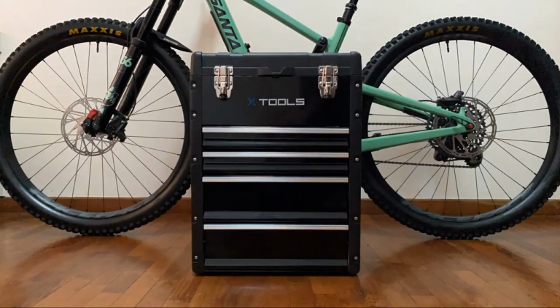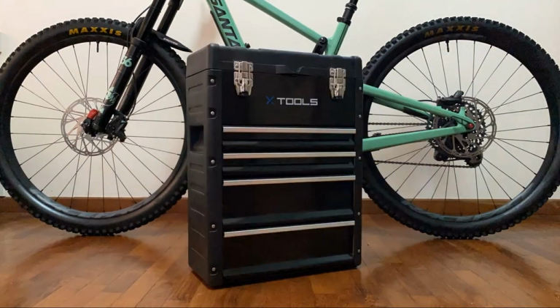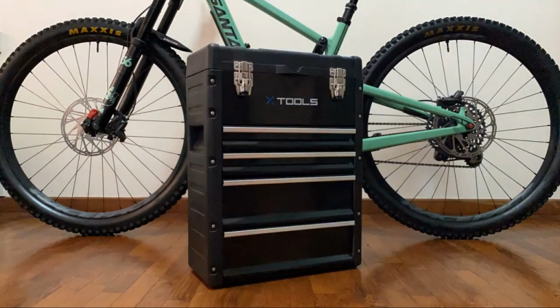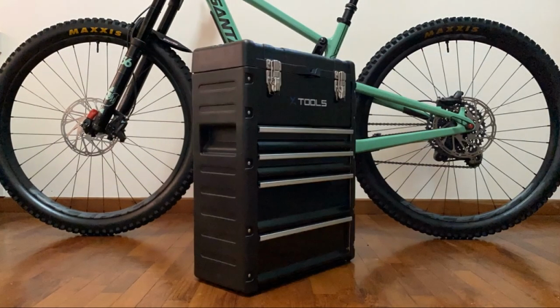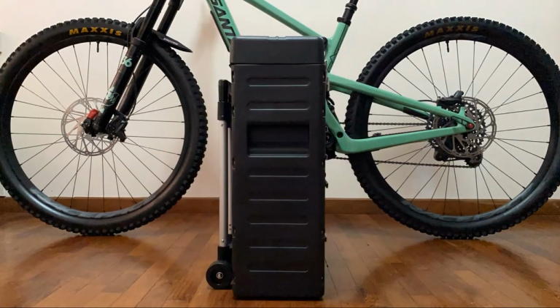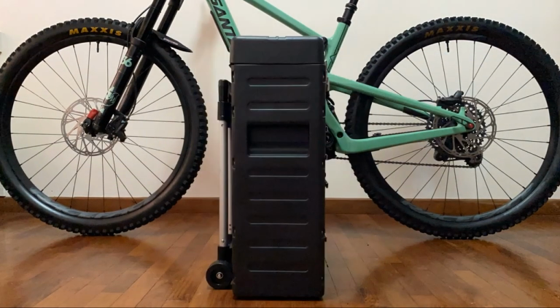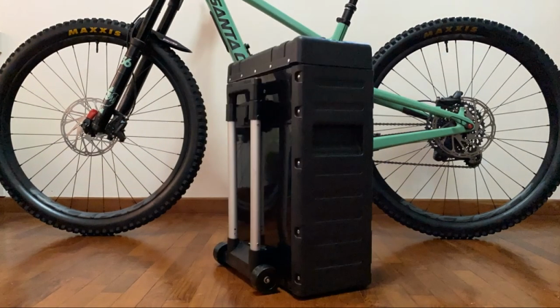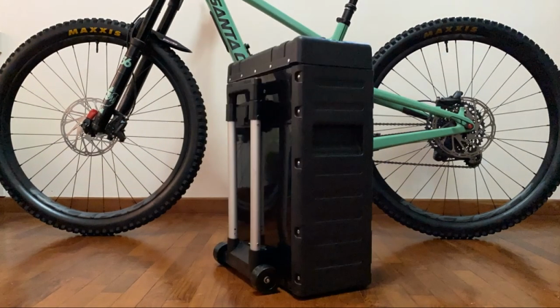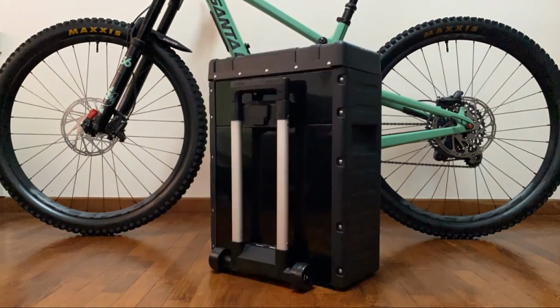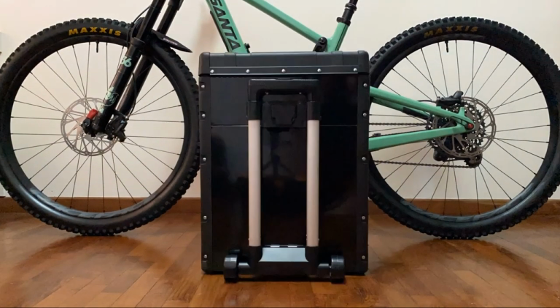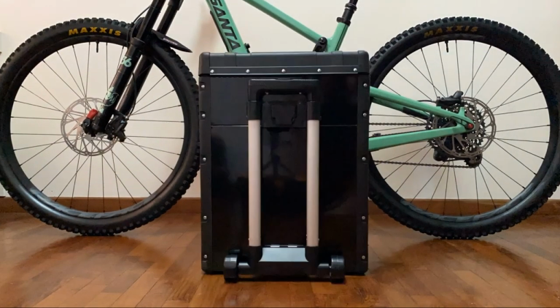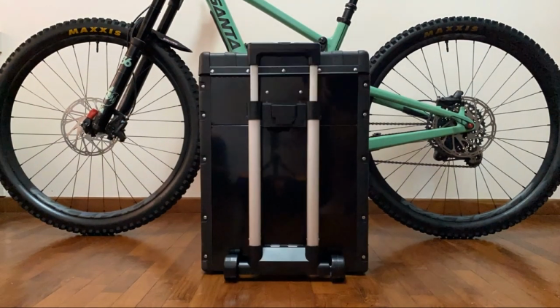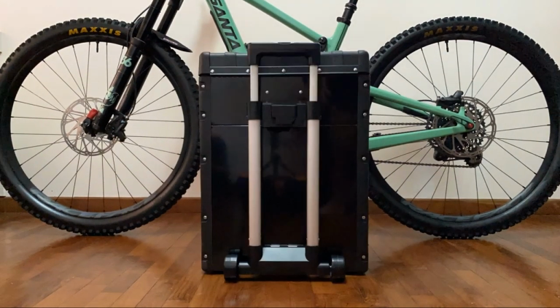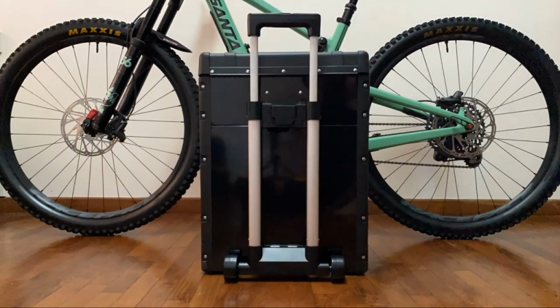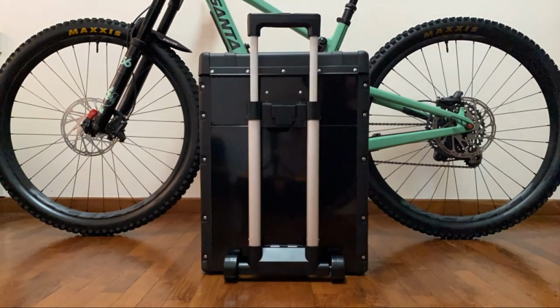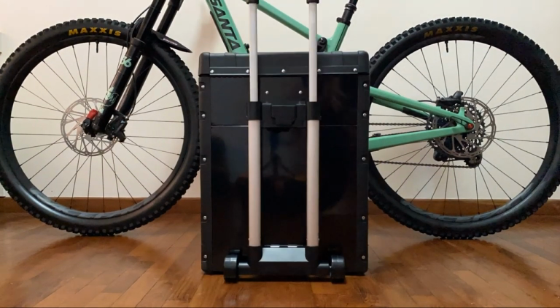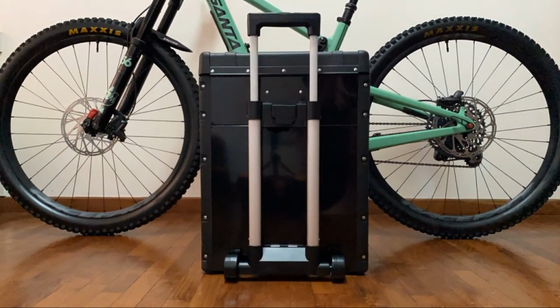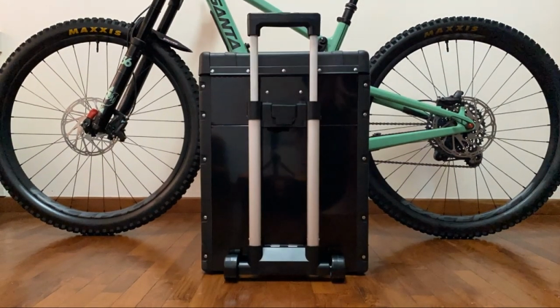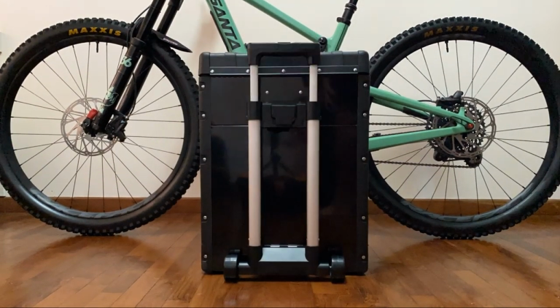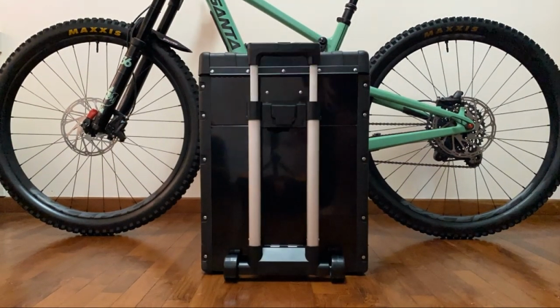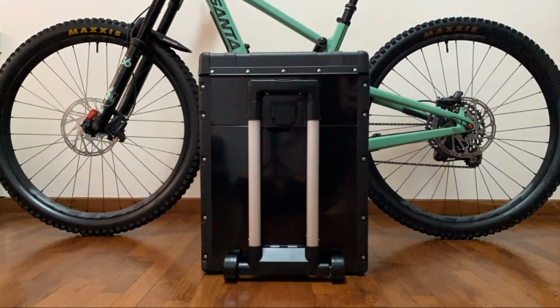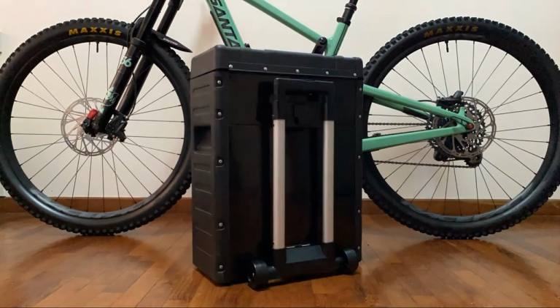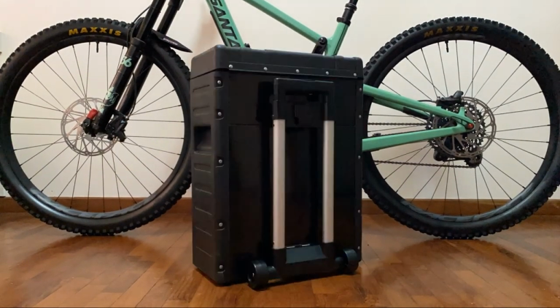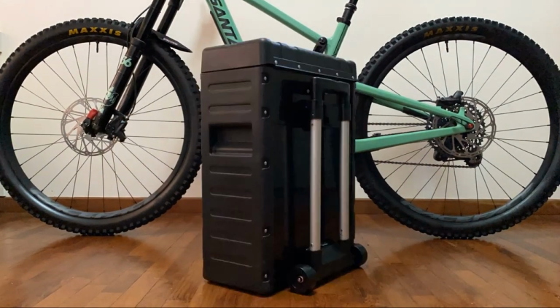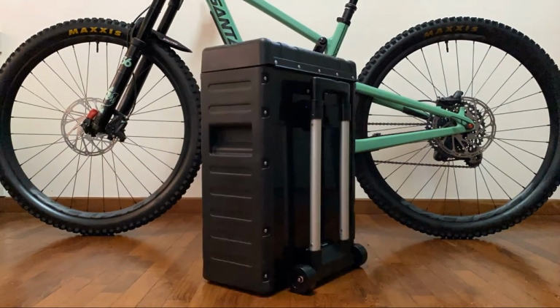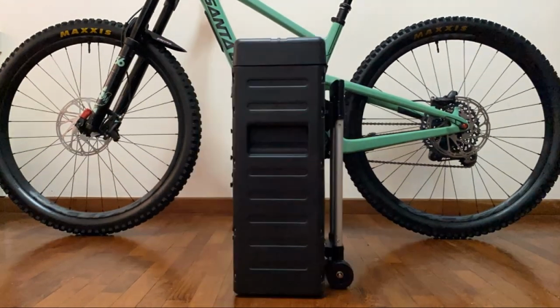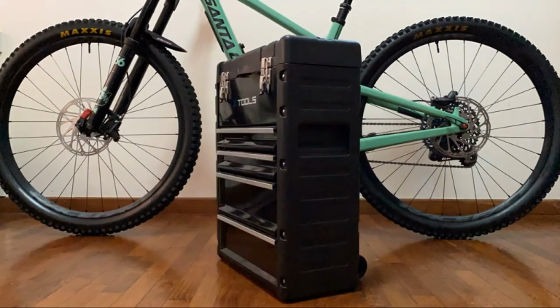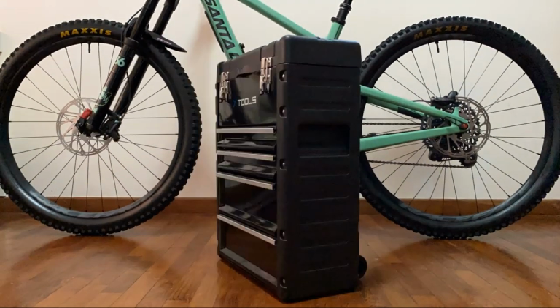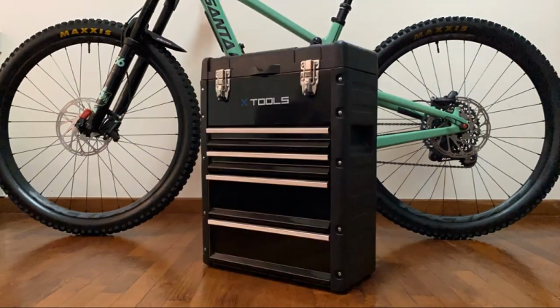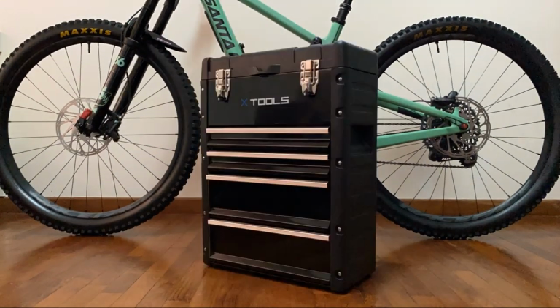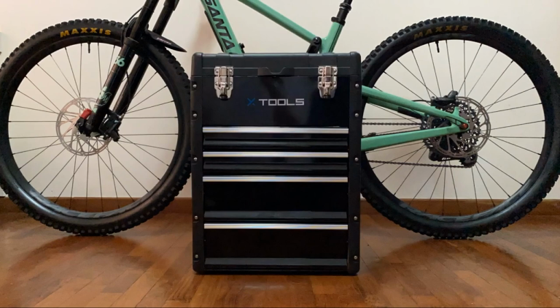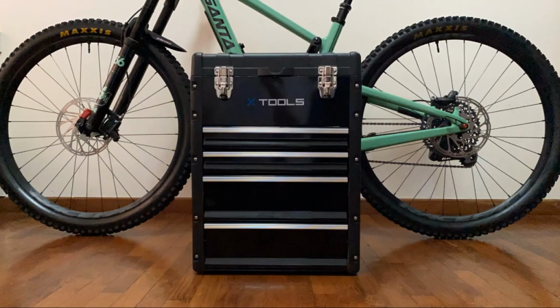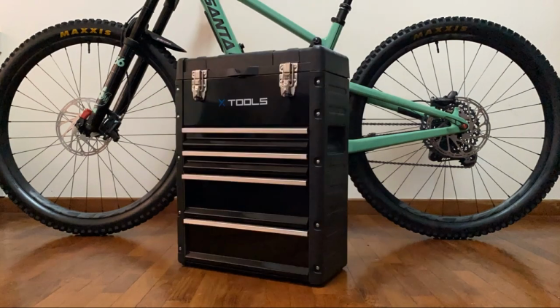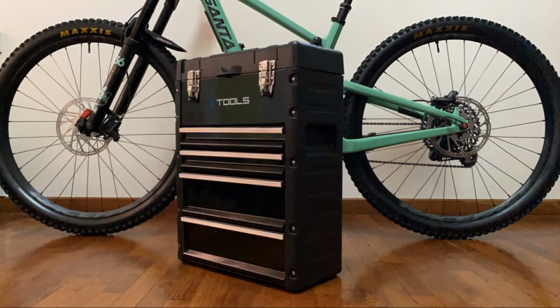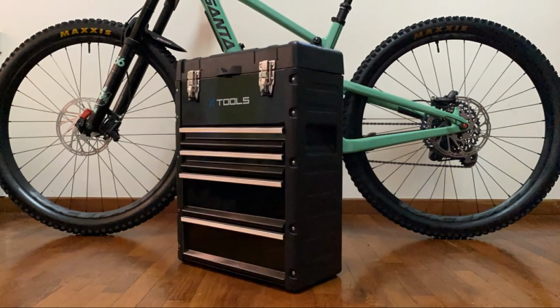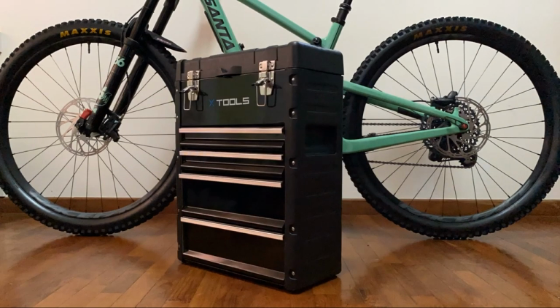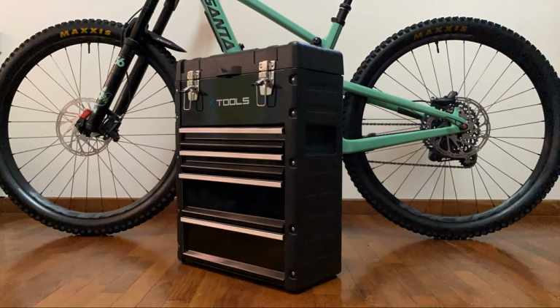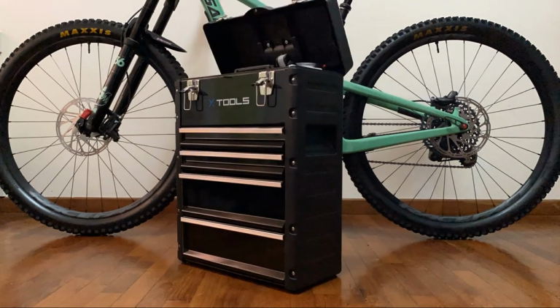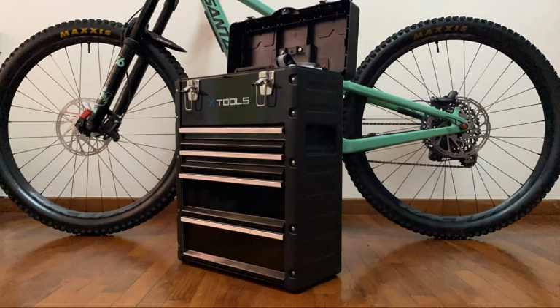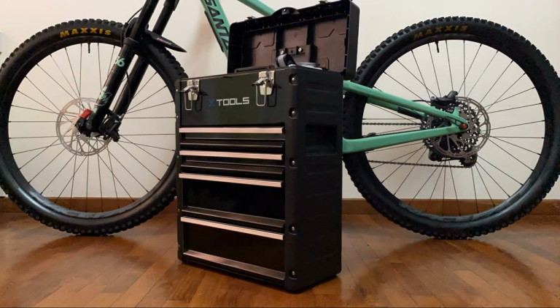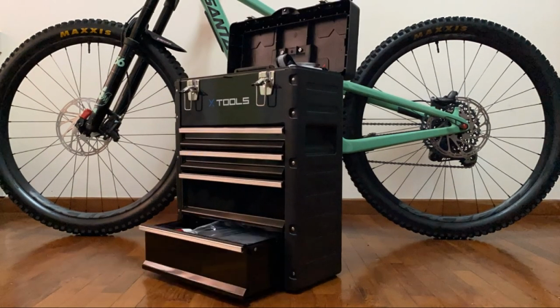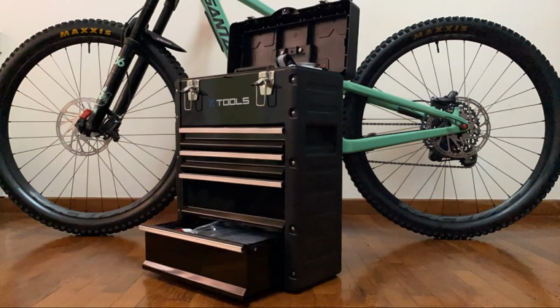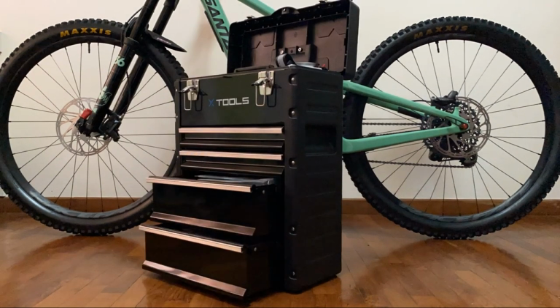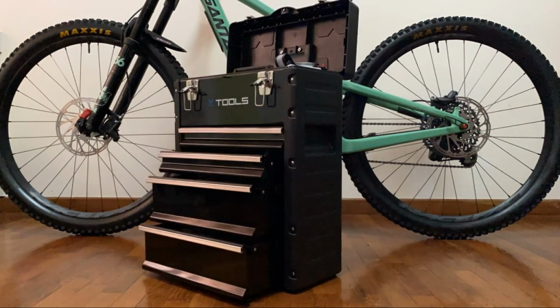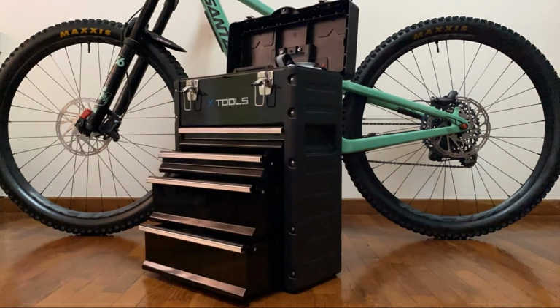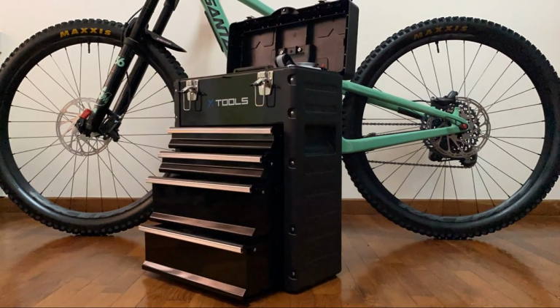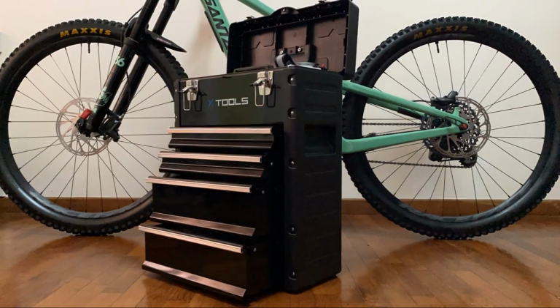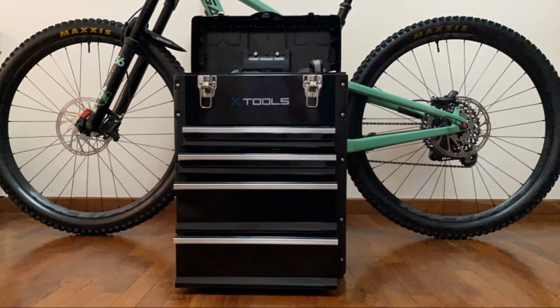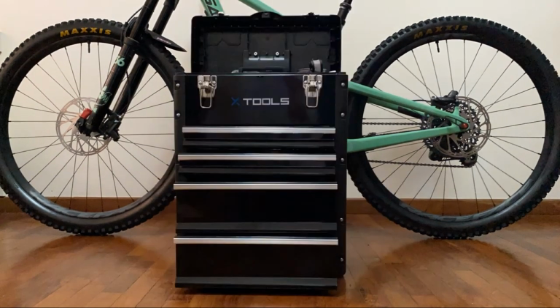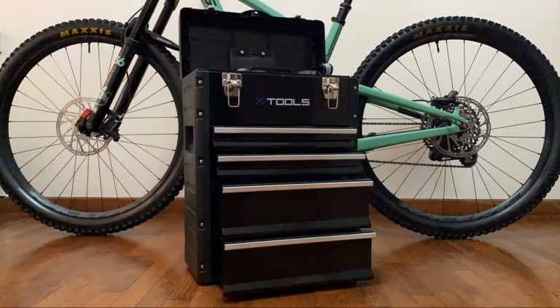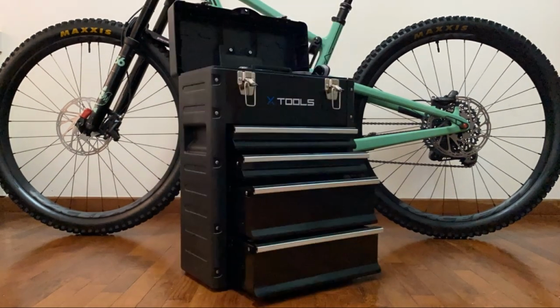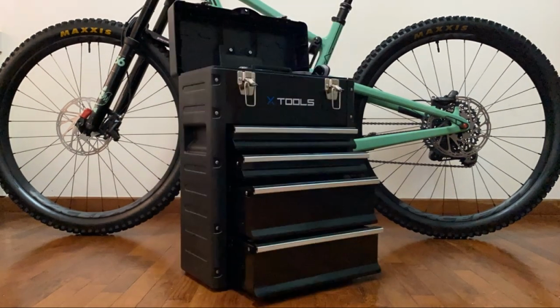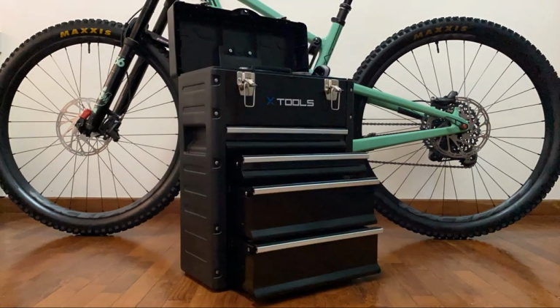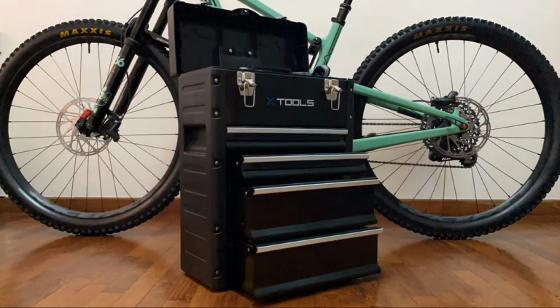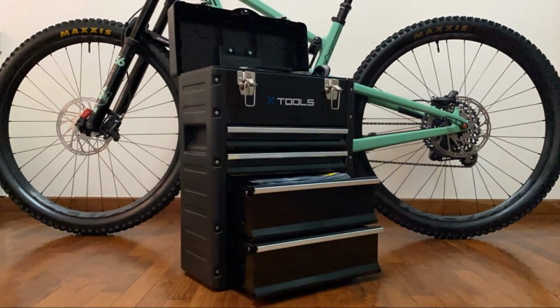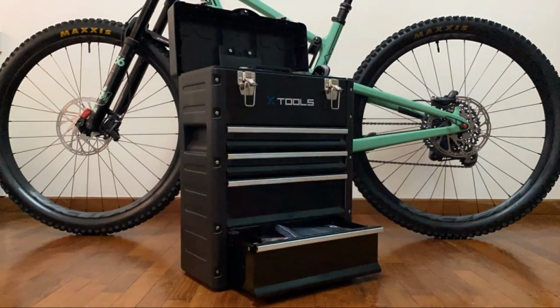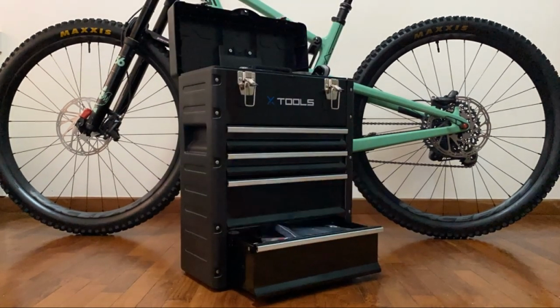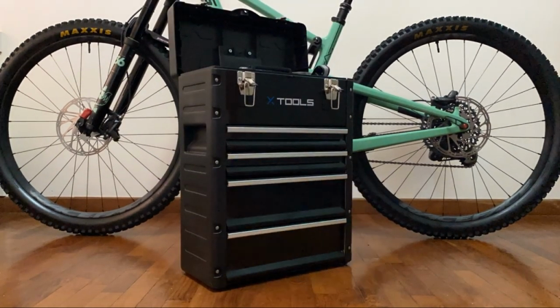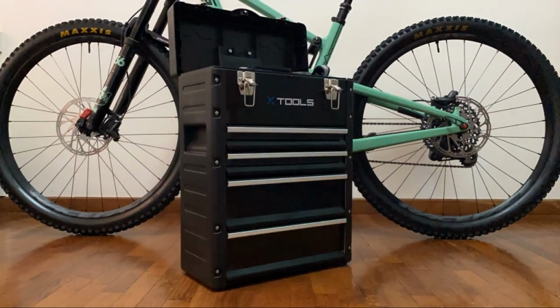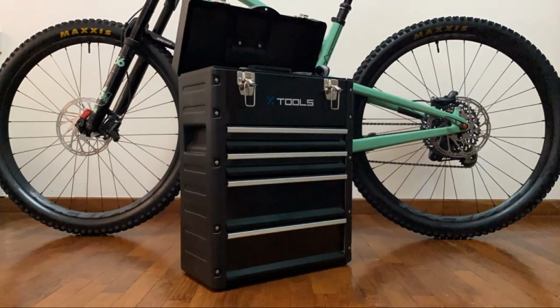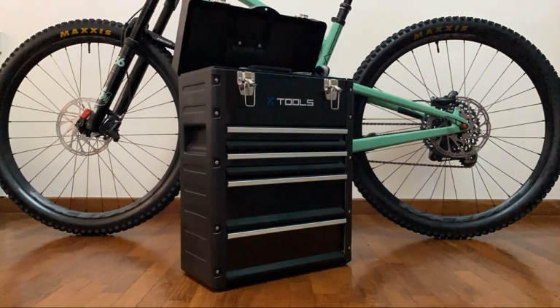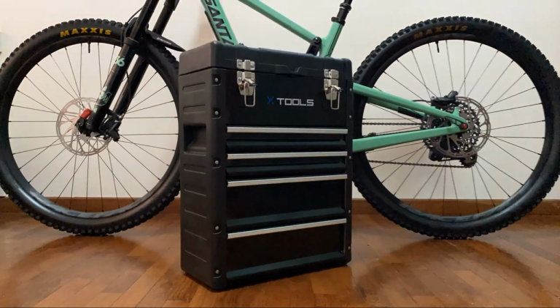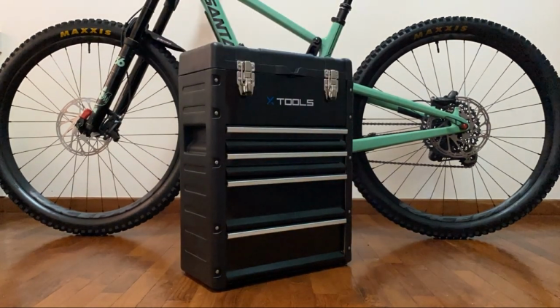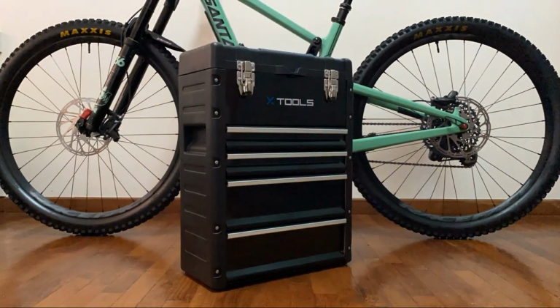Every biker needs some tools for basic repairs at home. So what tools do you have in your toolbox? Let's take a look at mine.